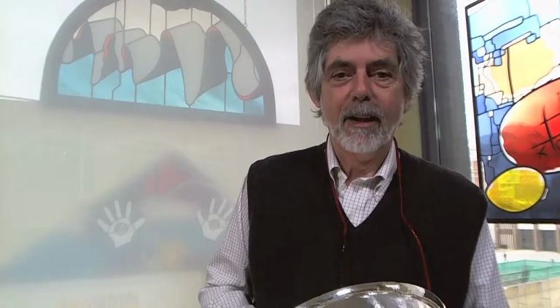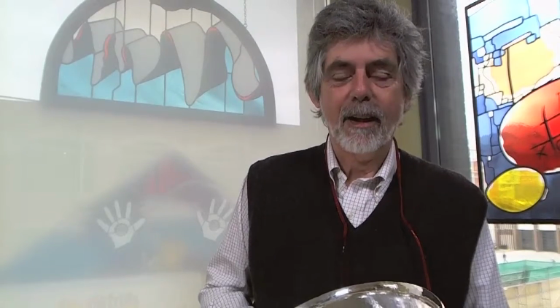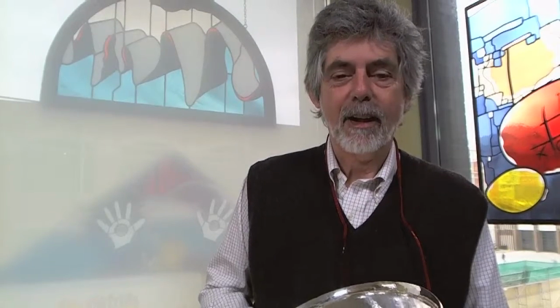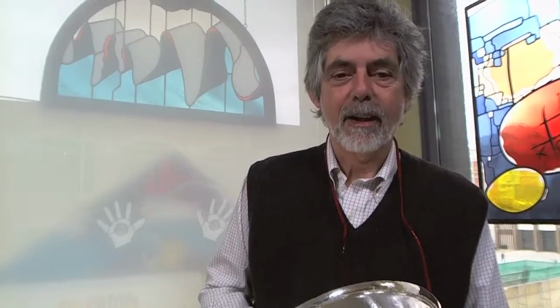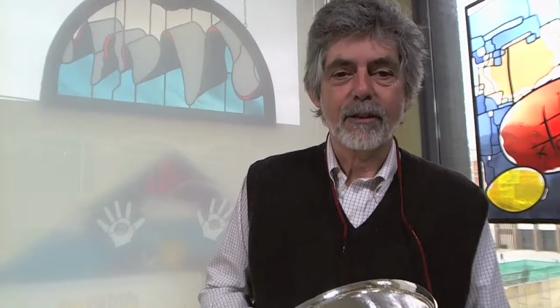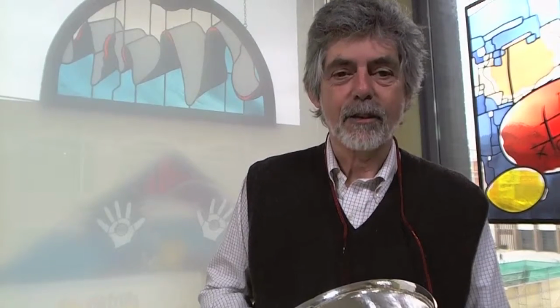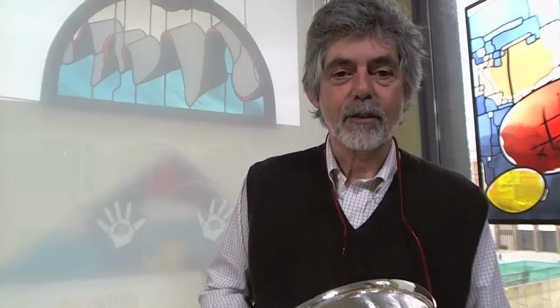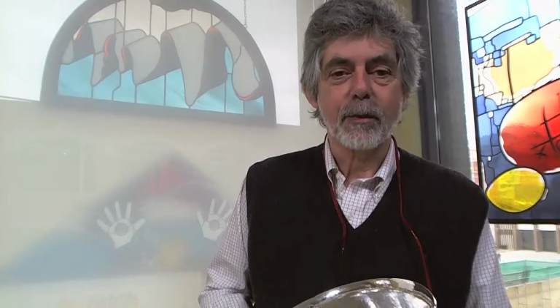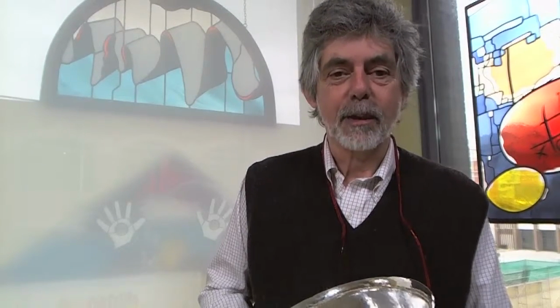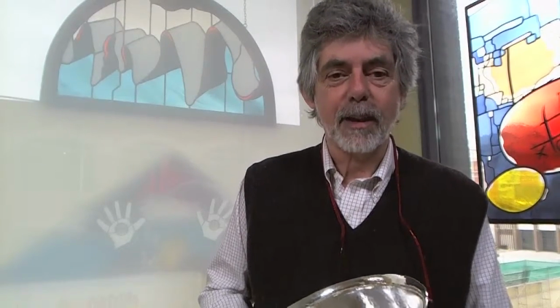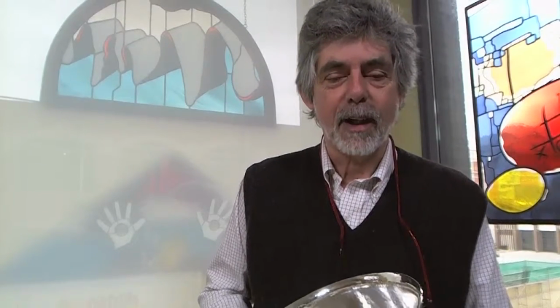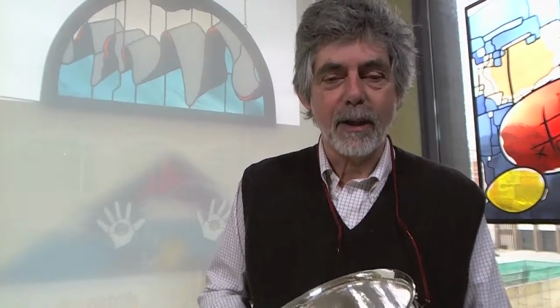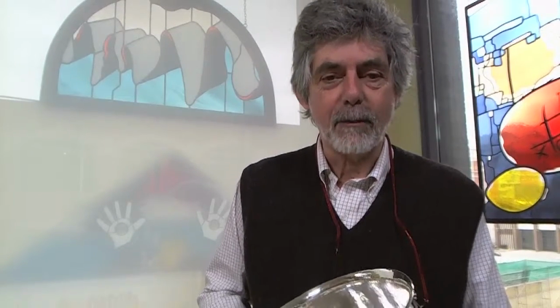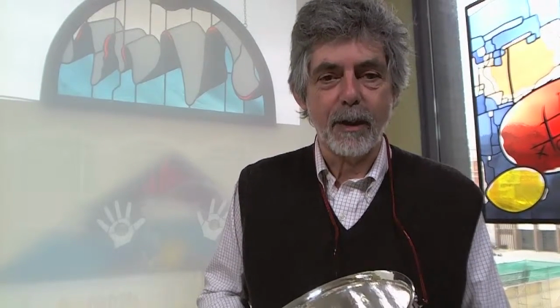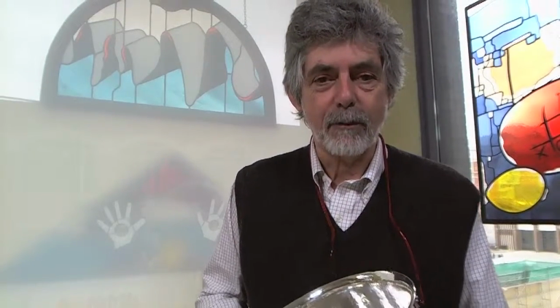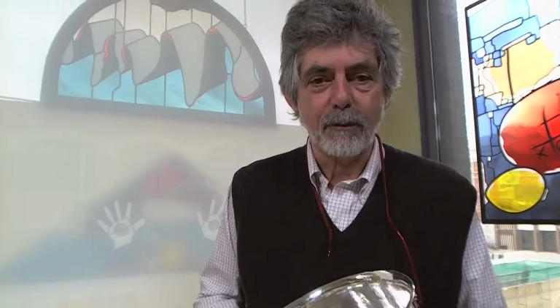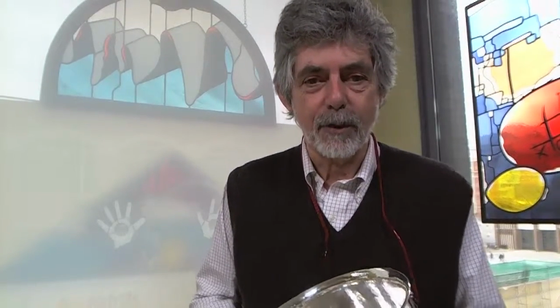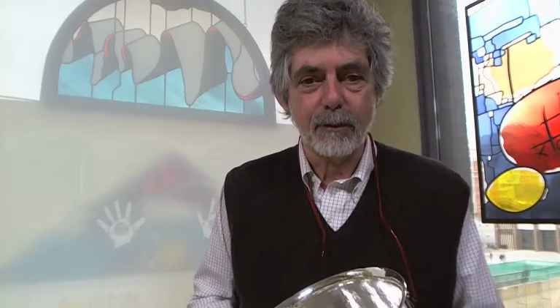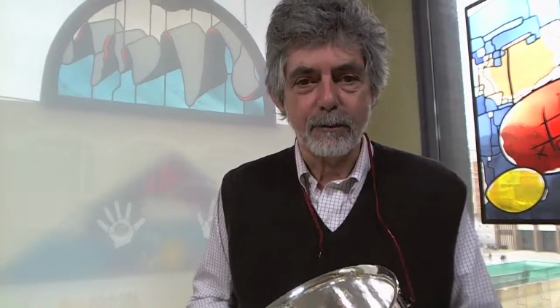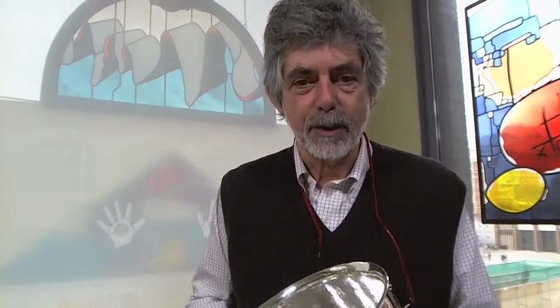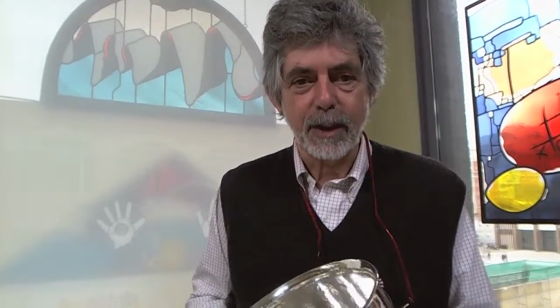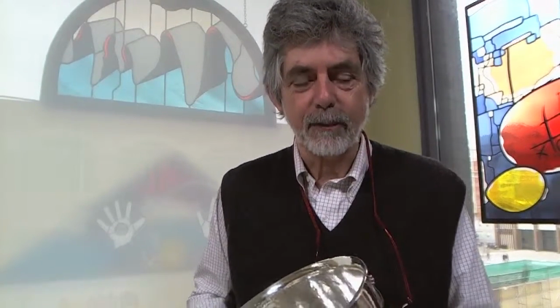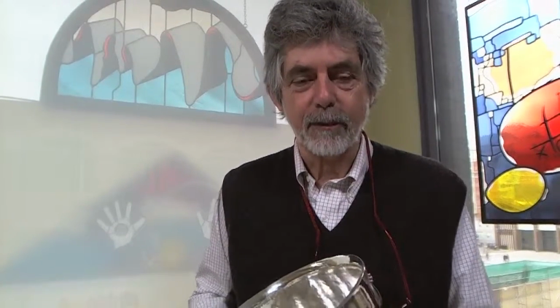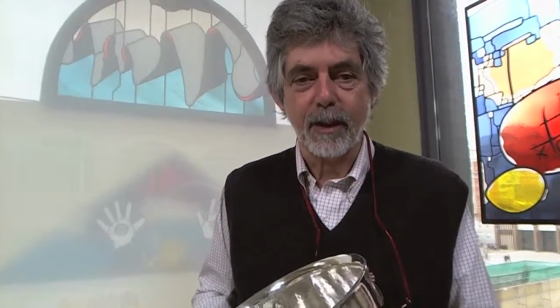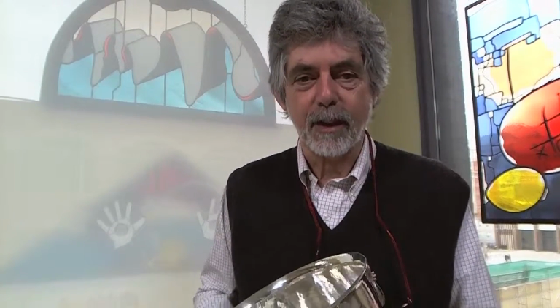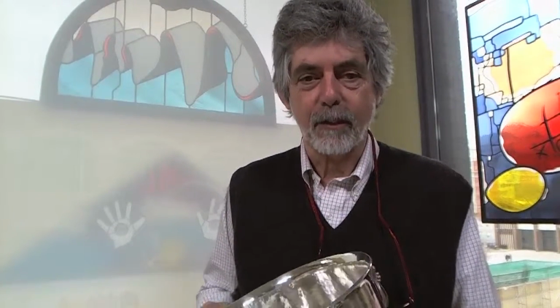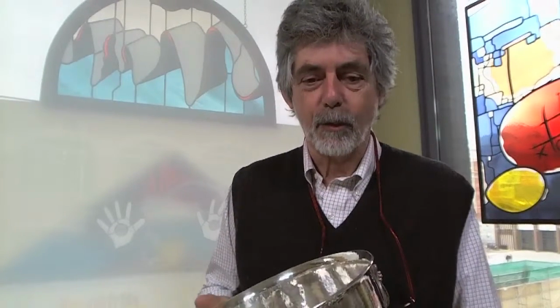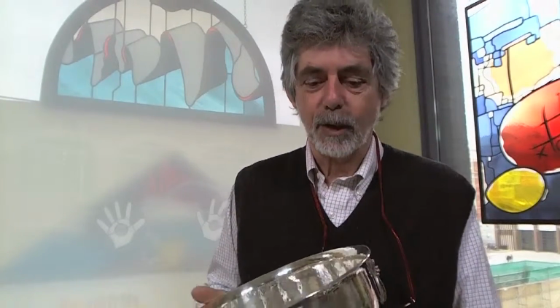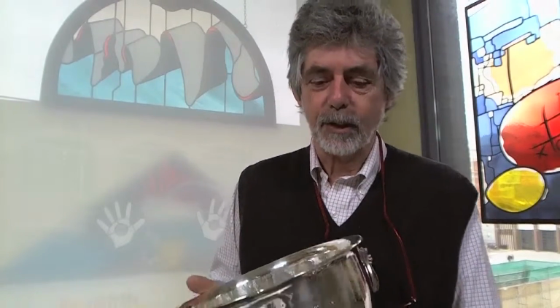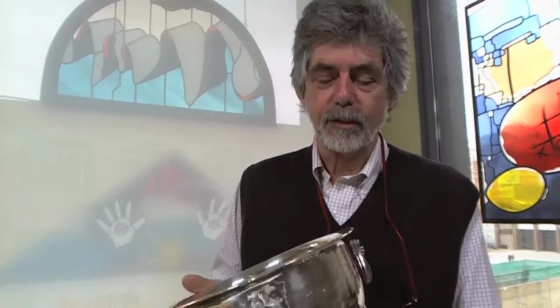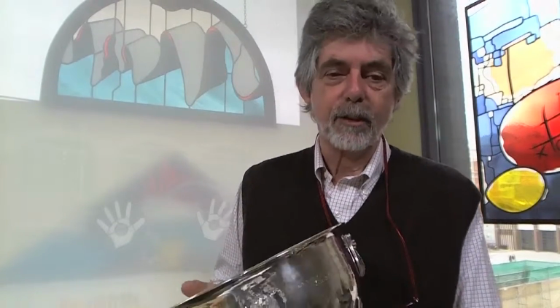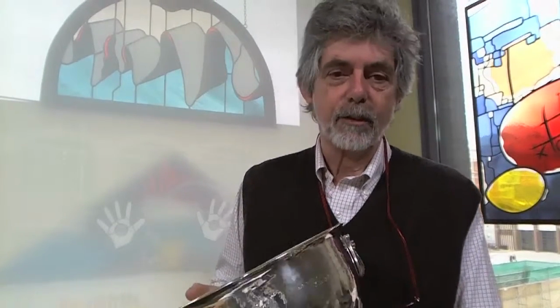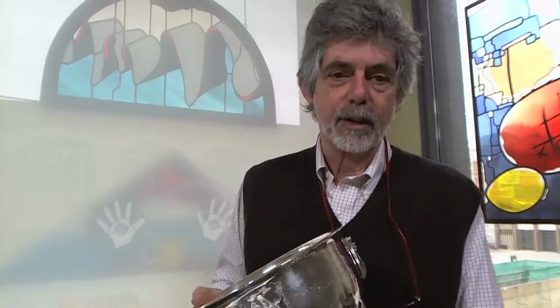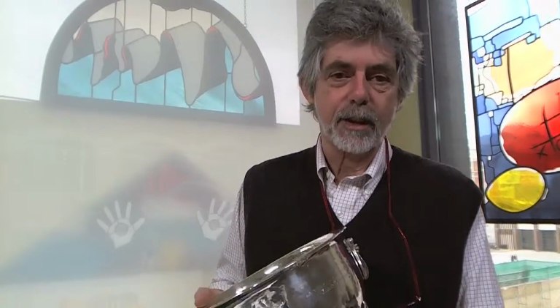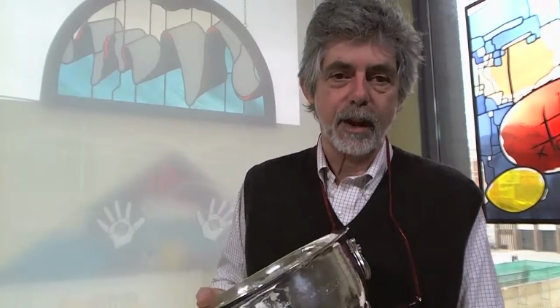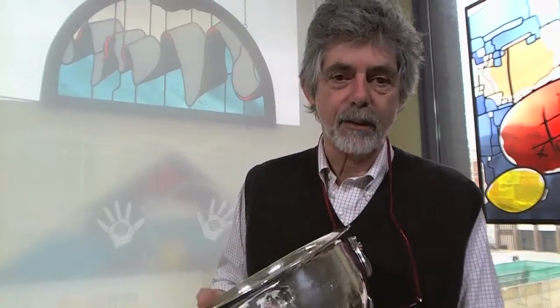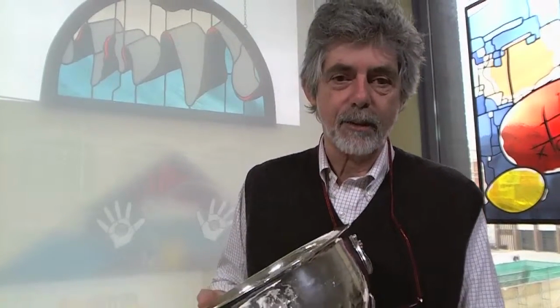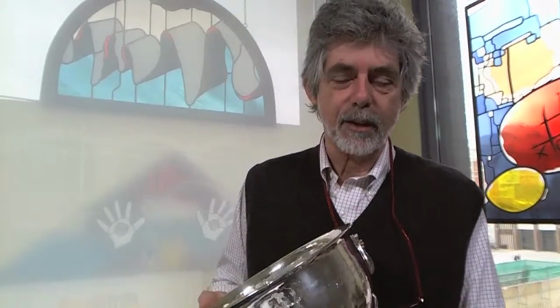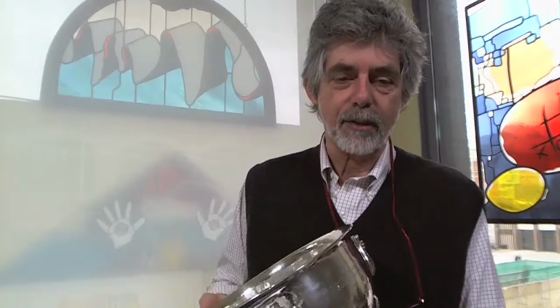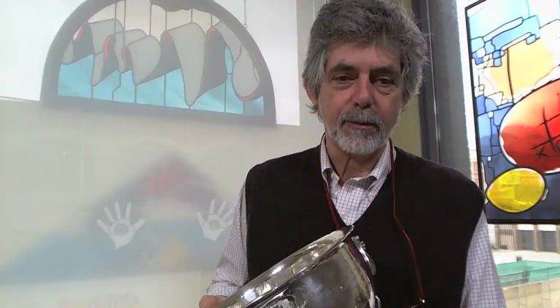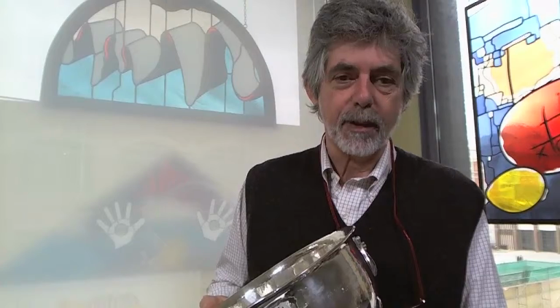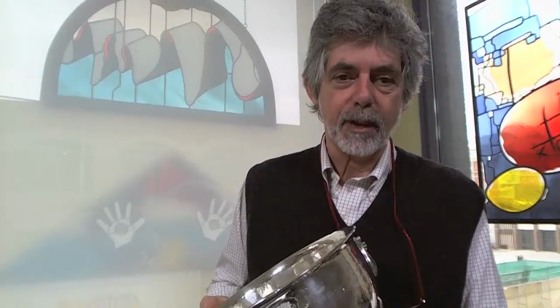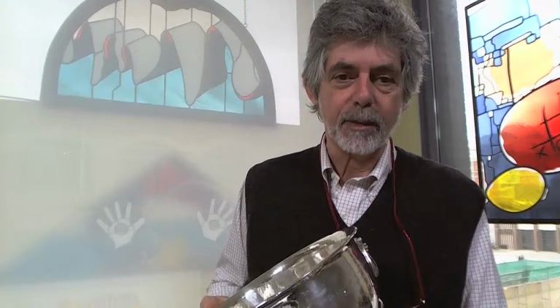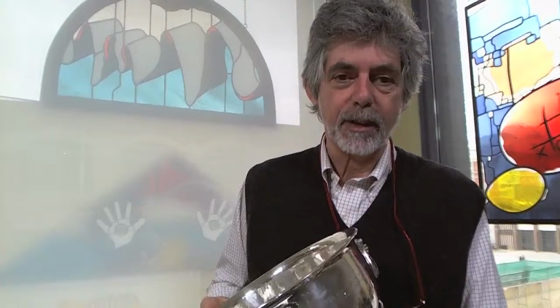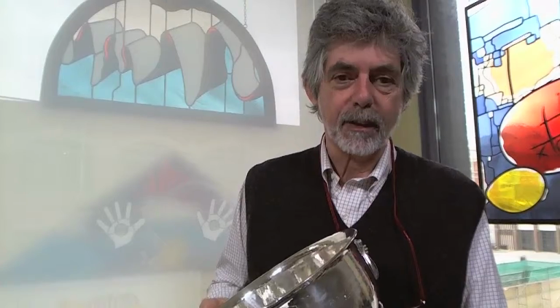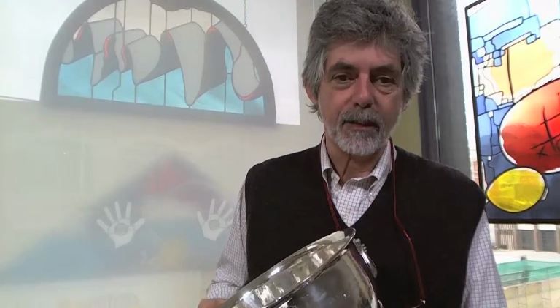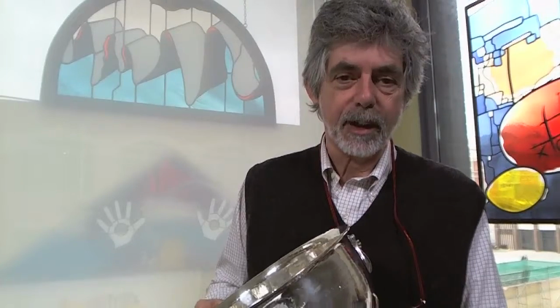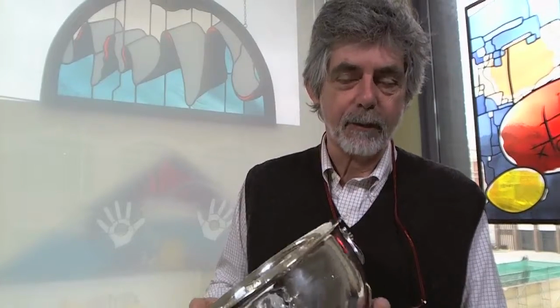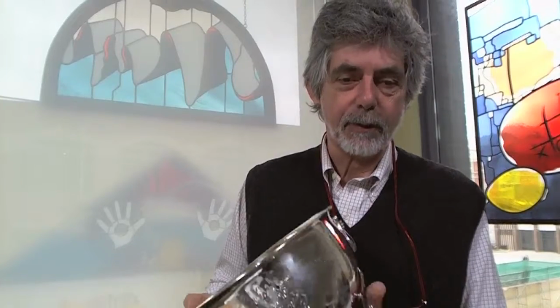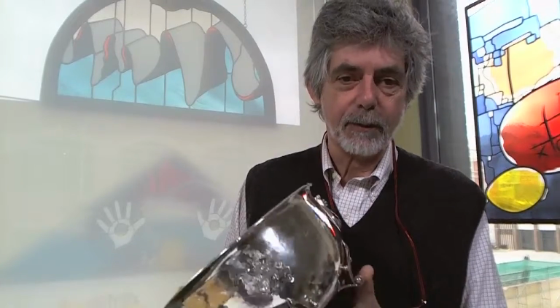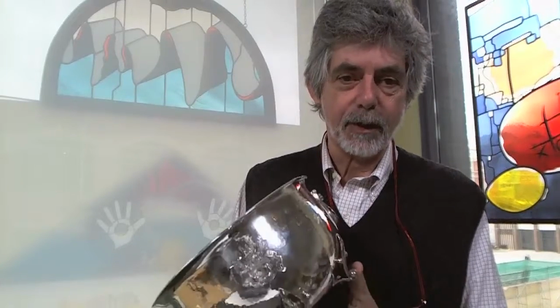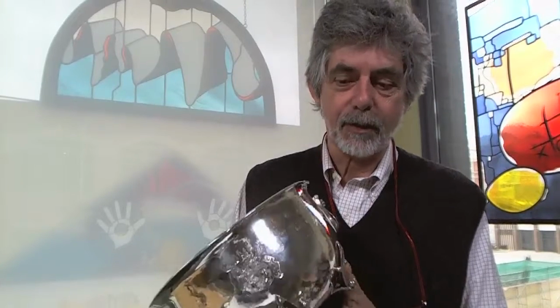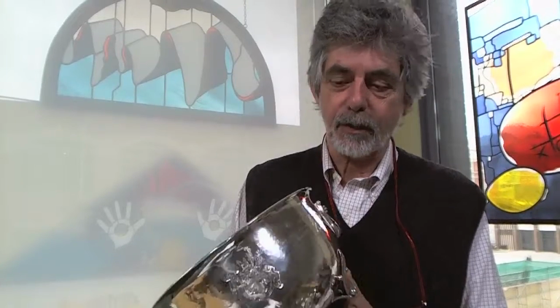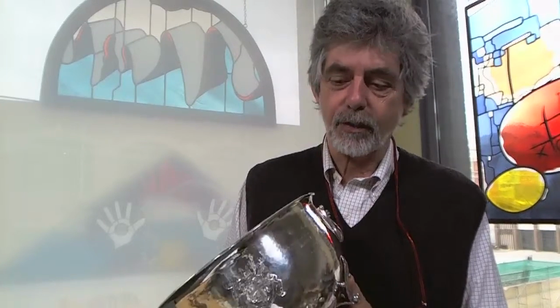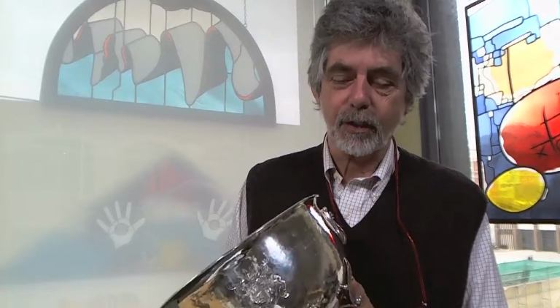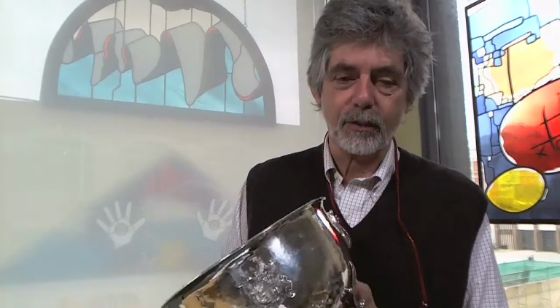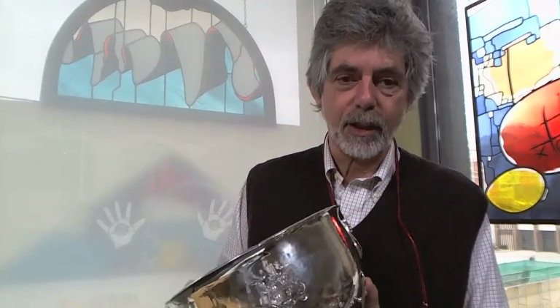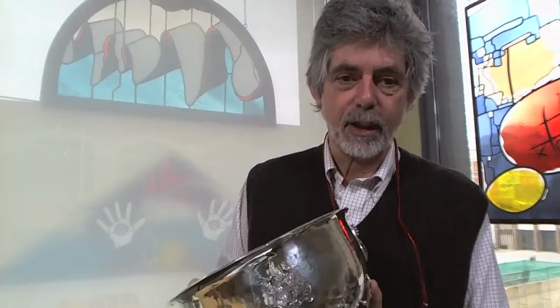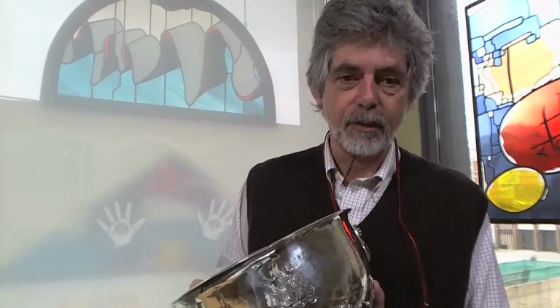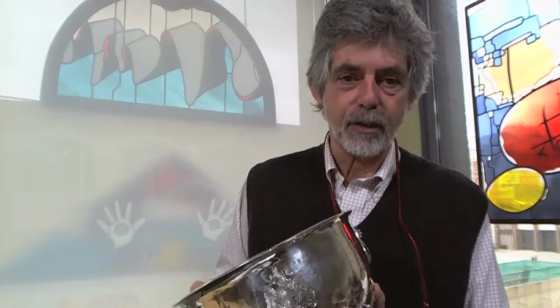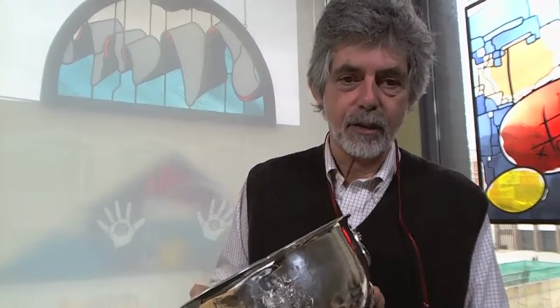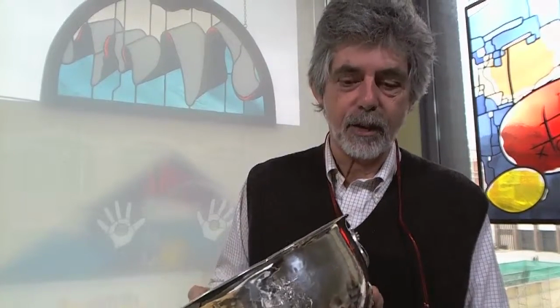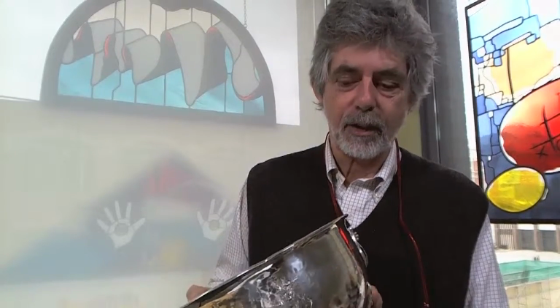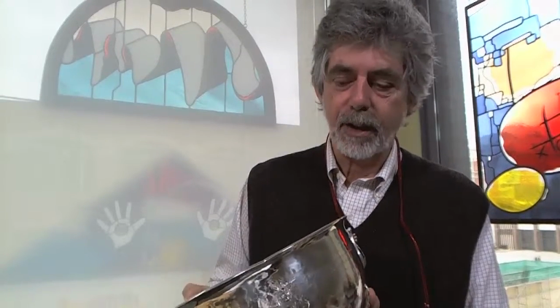Hi, this is Bill Keim. I'm from Waddingtons with the Decorative Arts Department and I've got a couple pieces of silver I'd like to show you here.